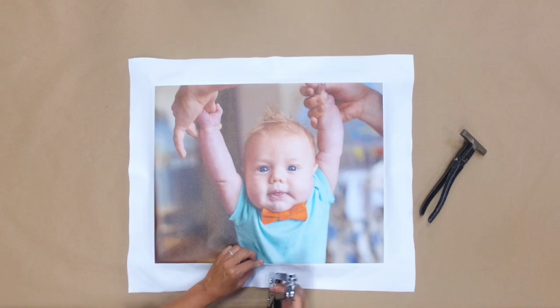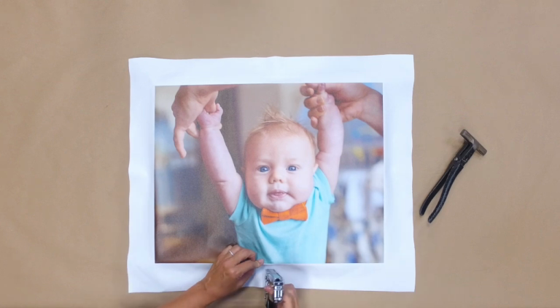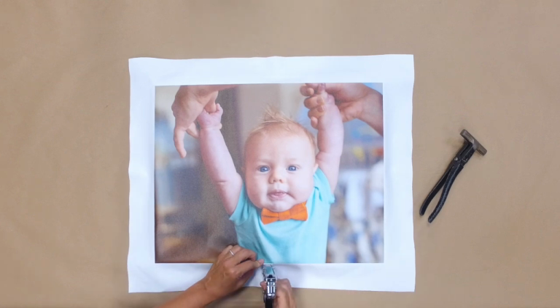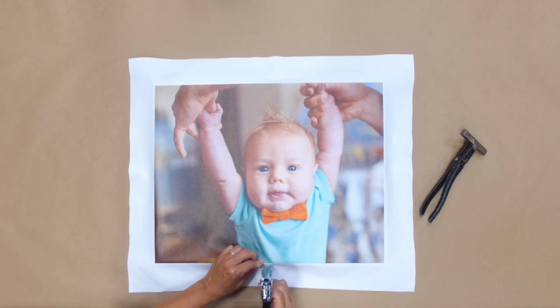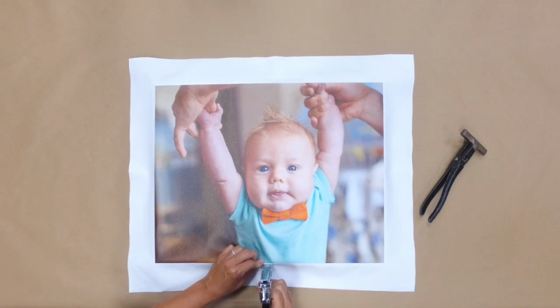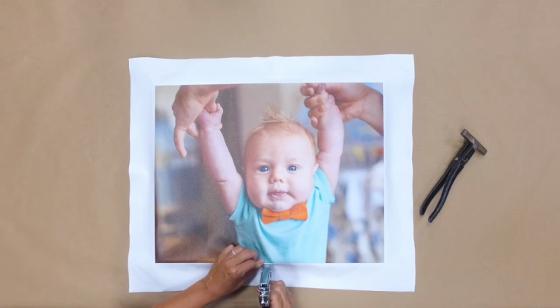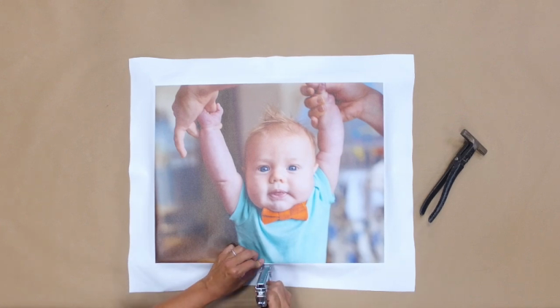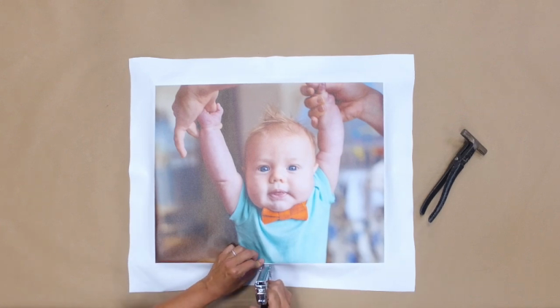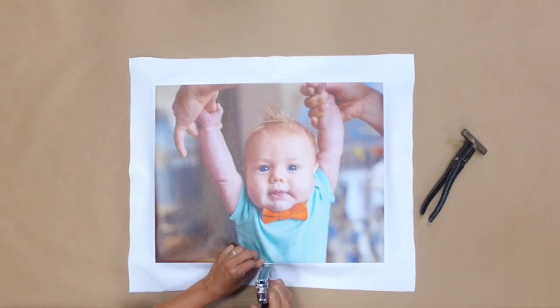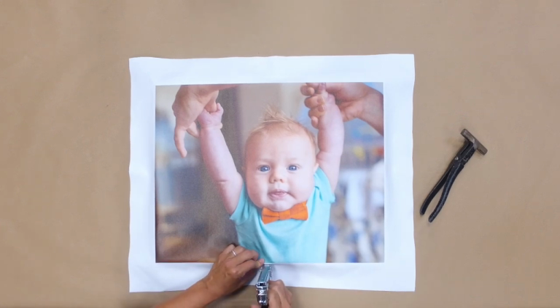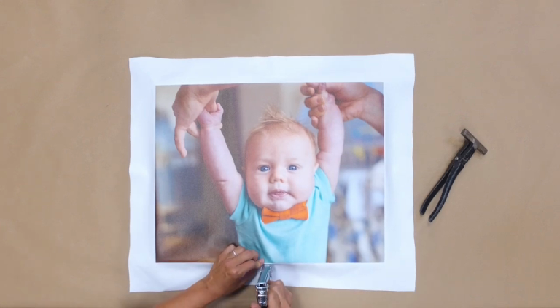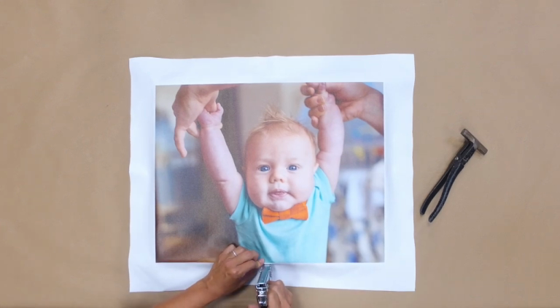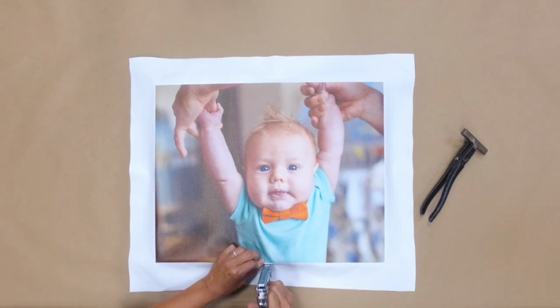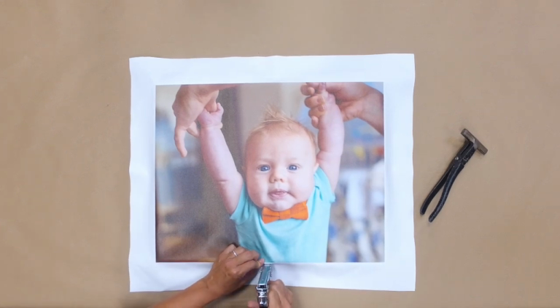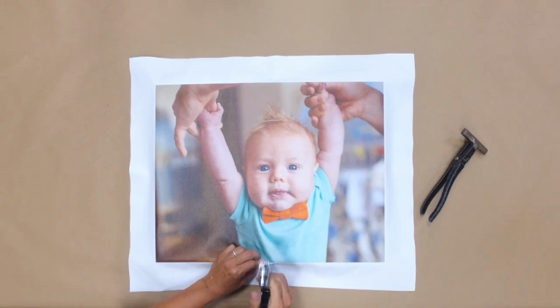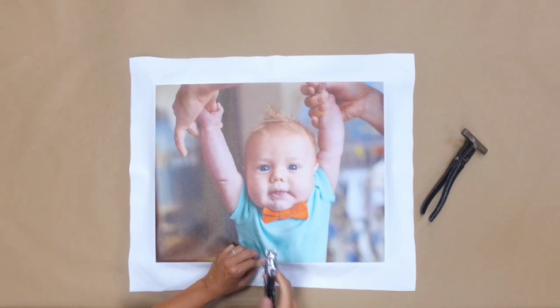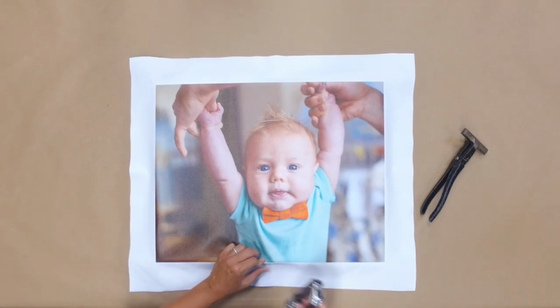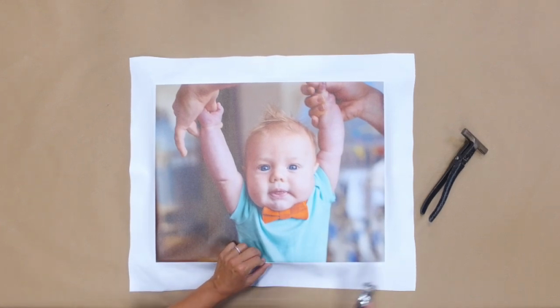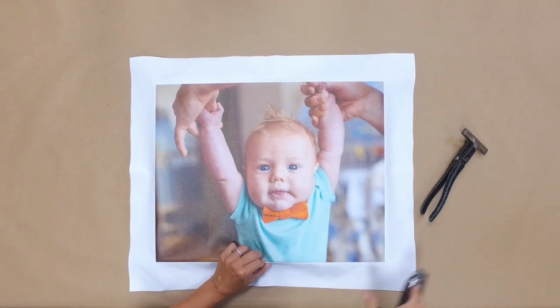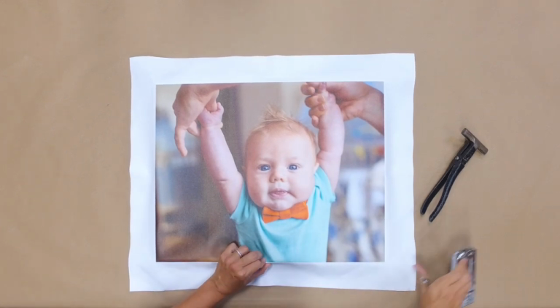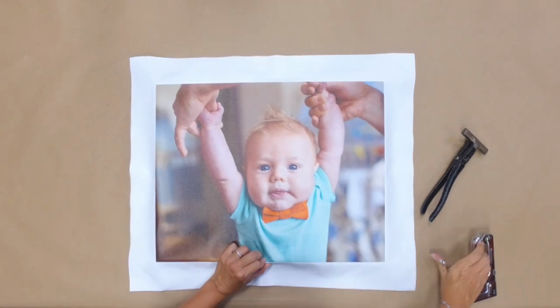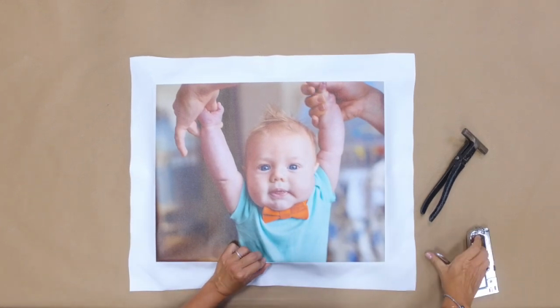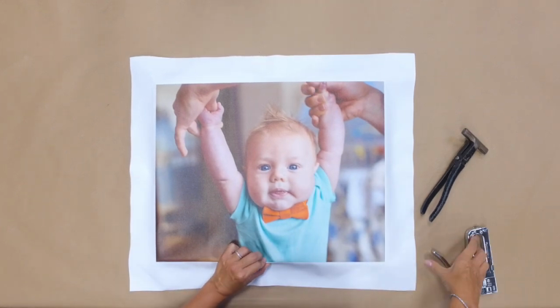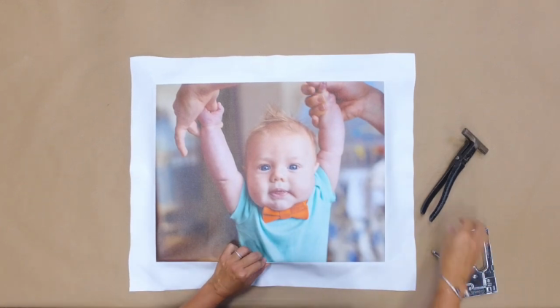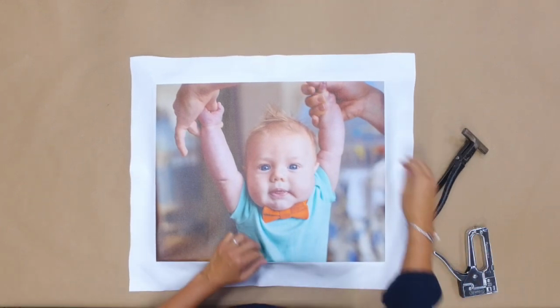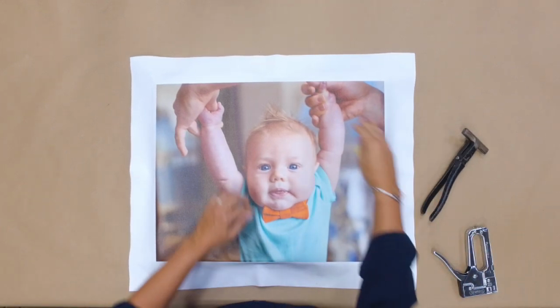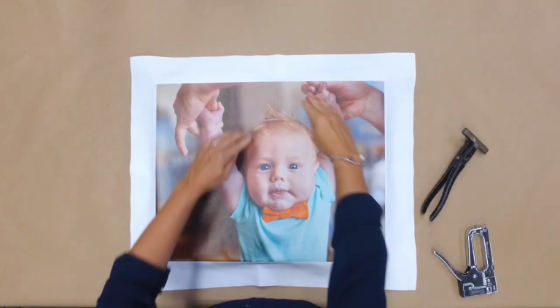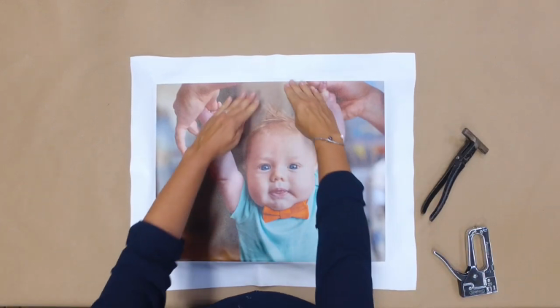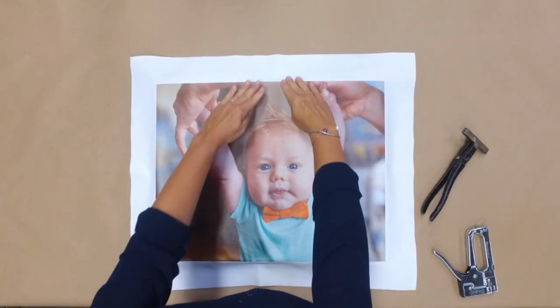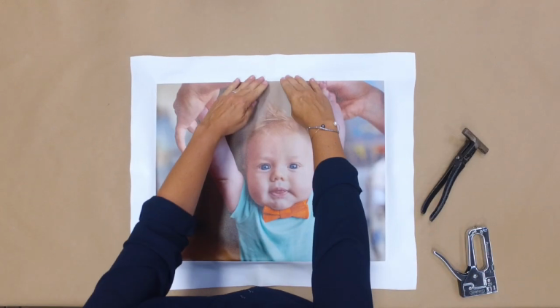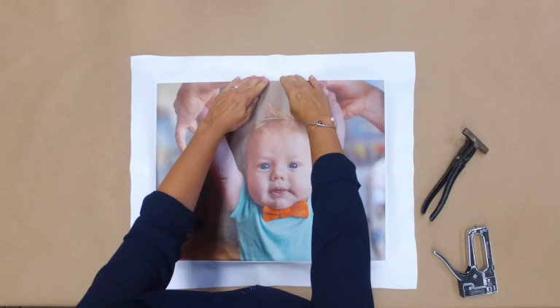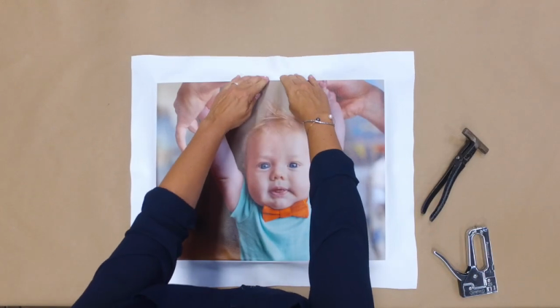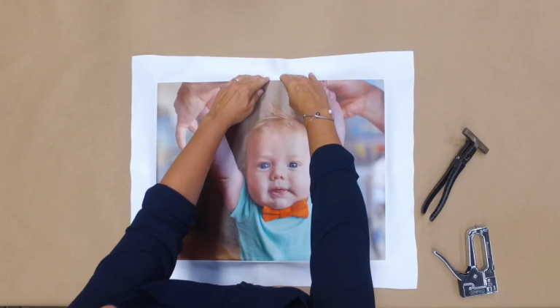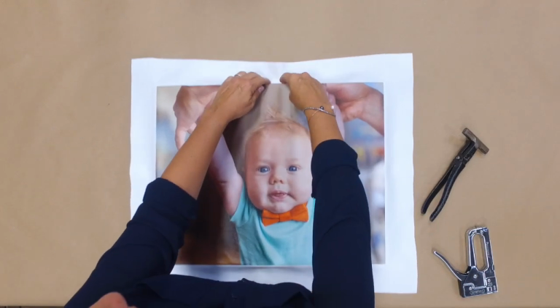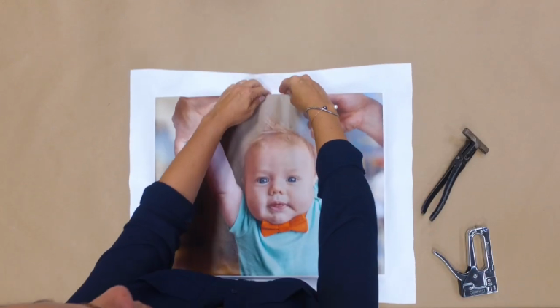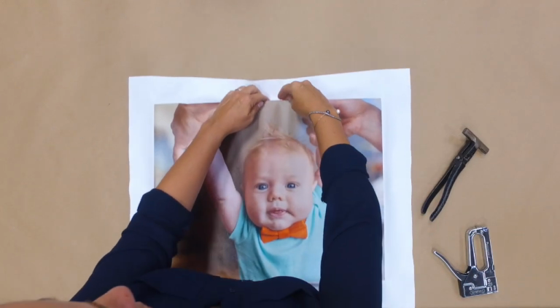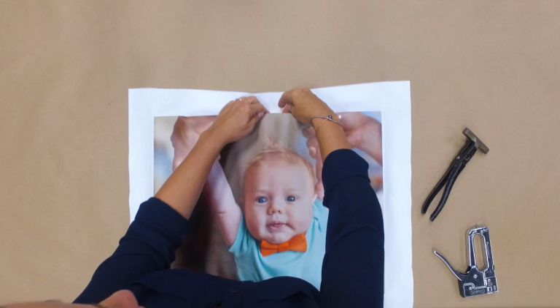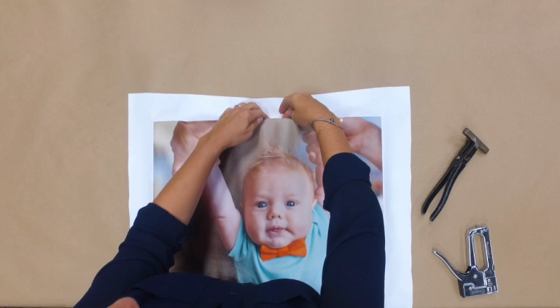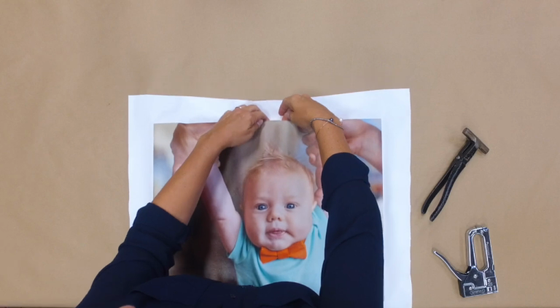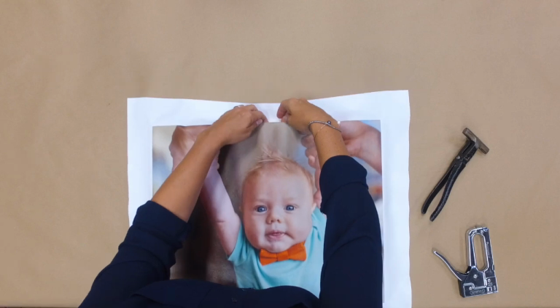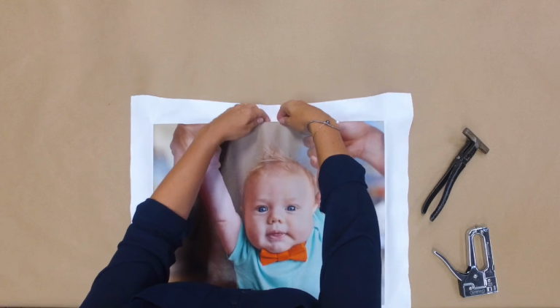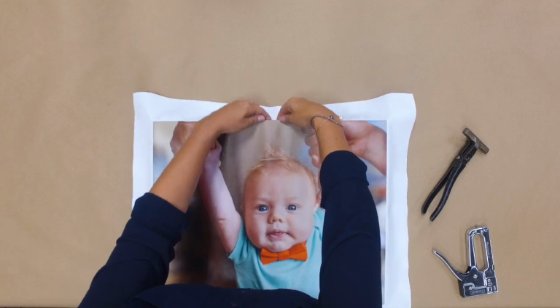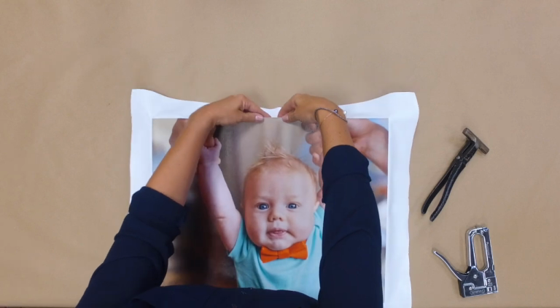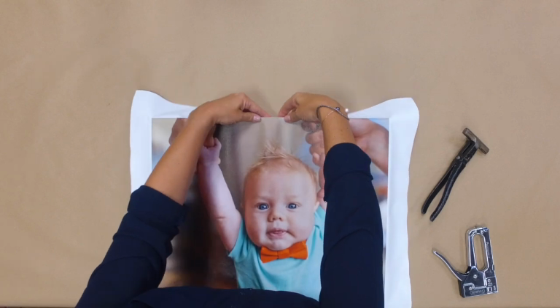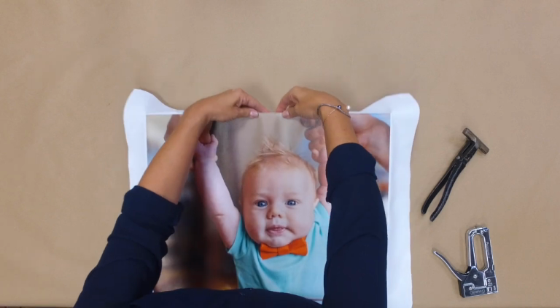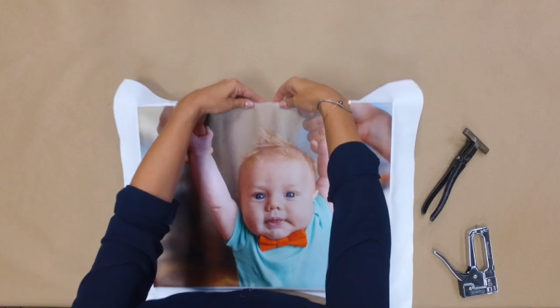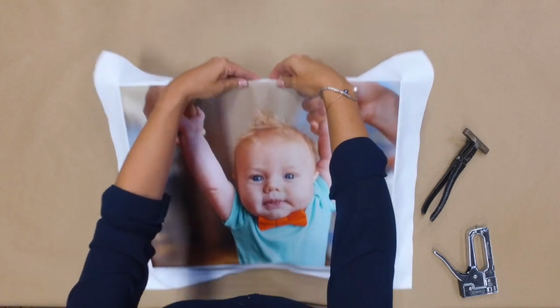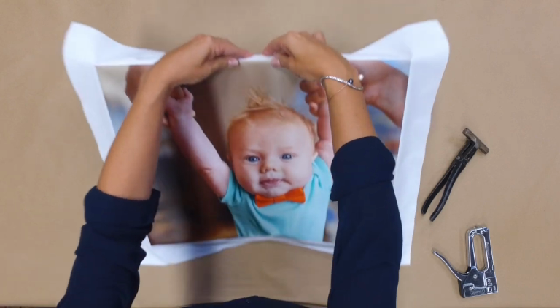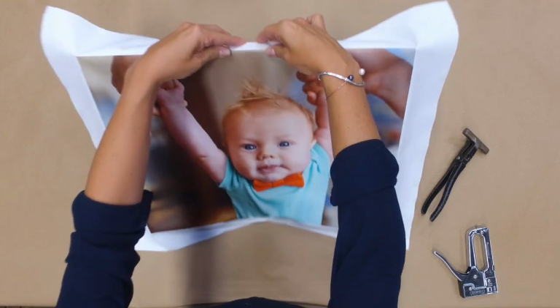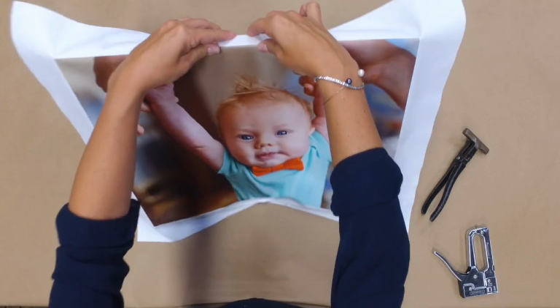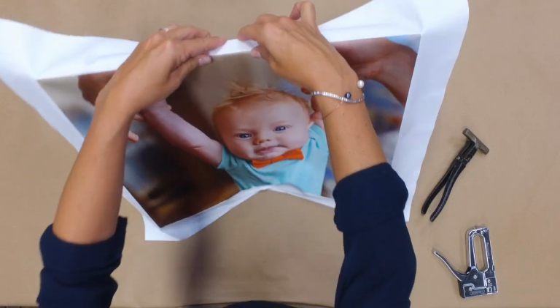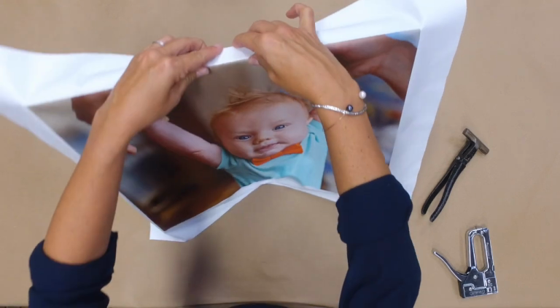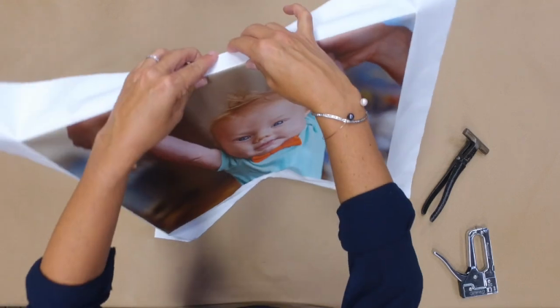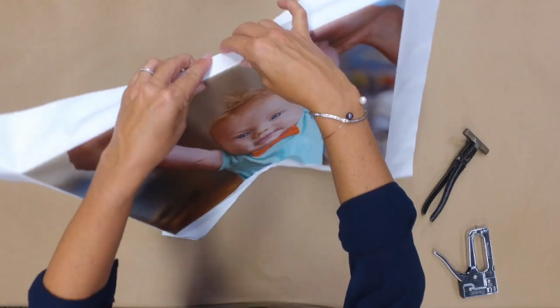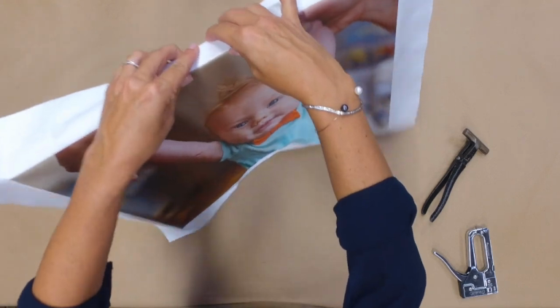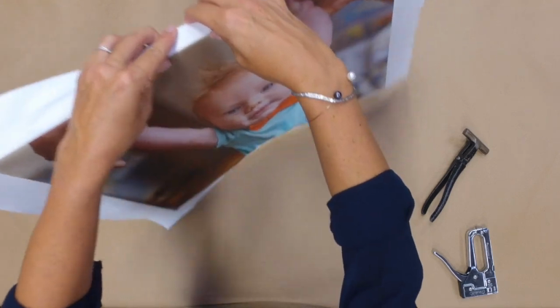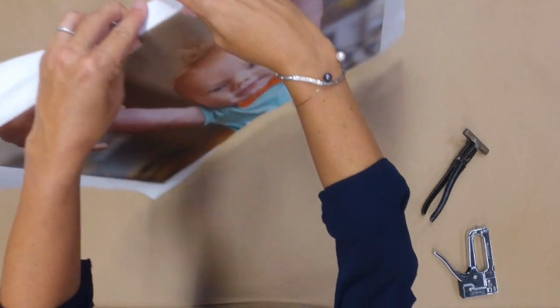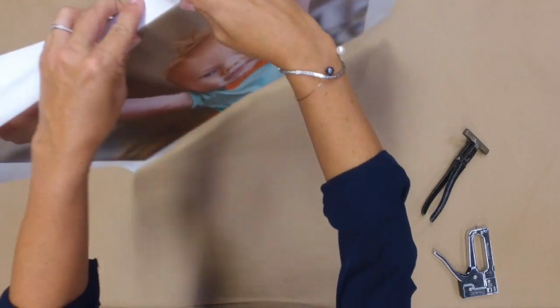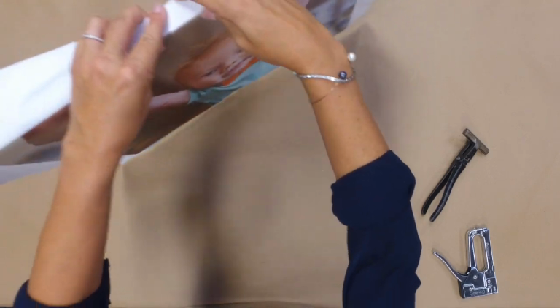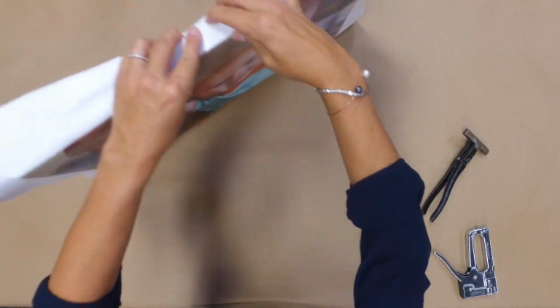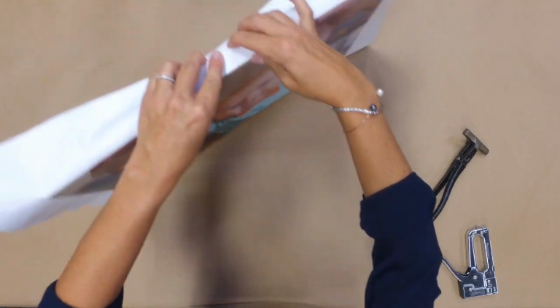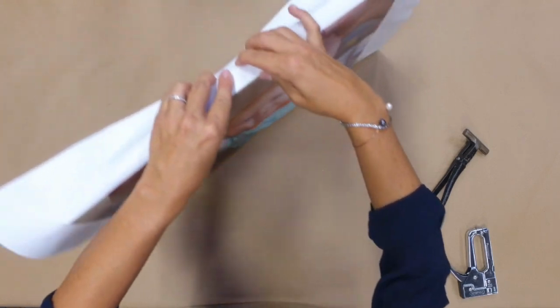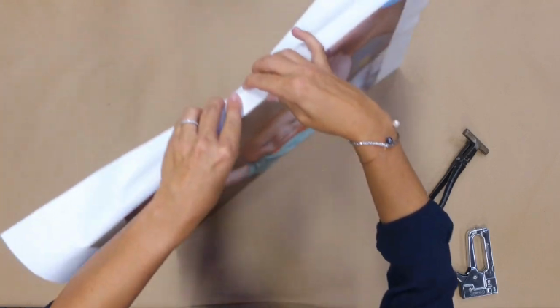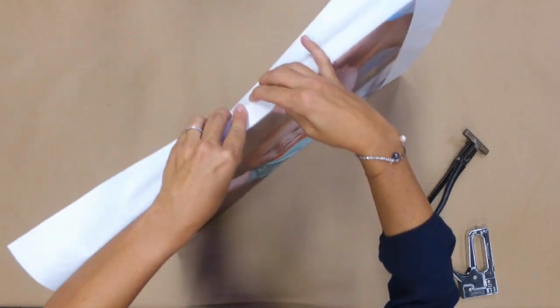Begin stapling the canvas only at the center point of each side, making sure the canvas is taut and square.